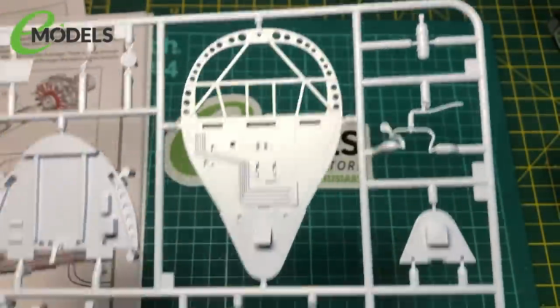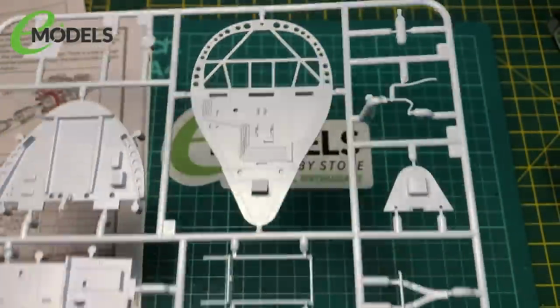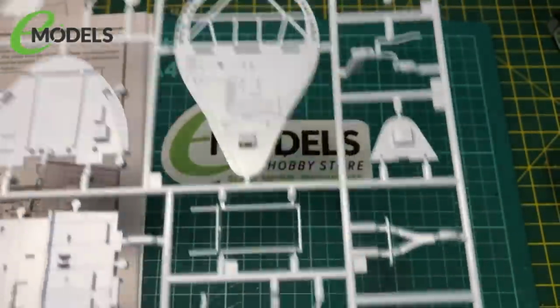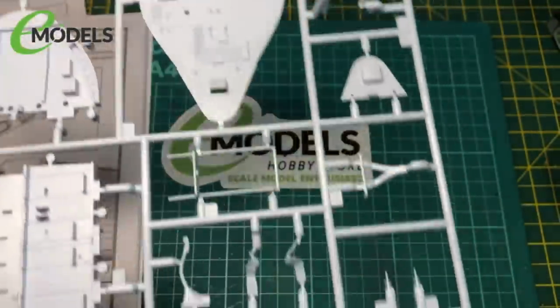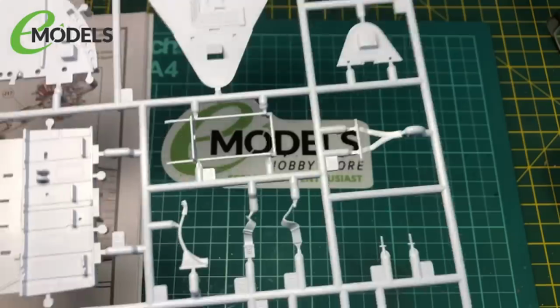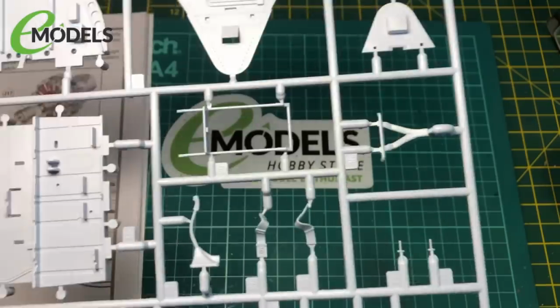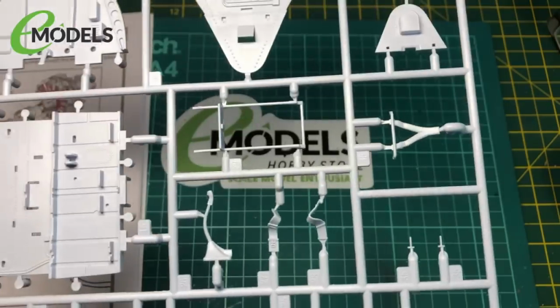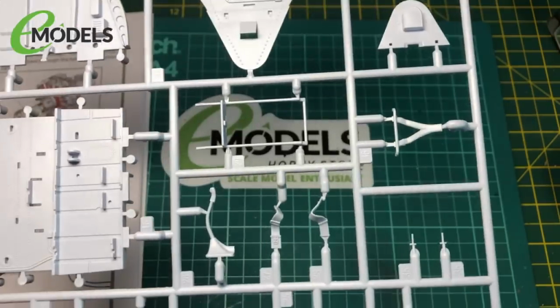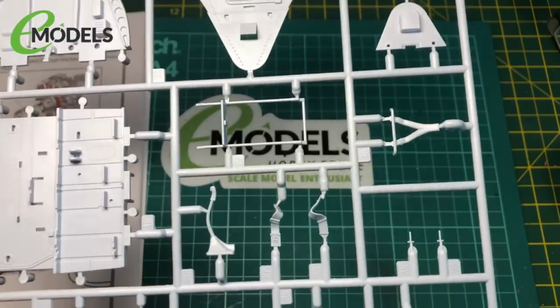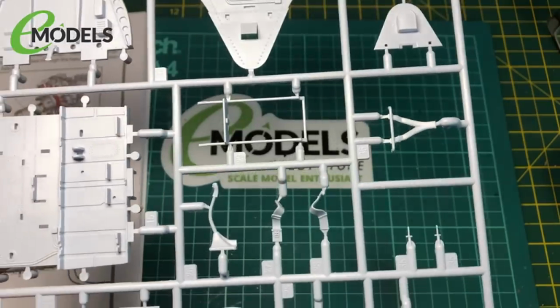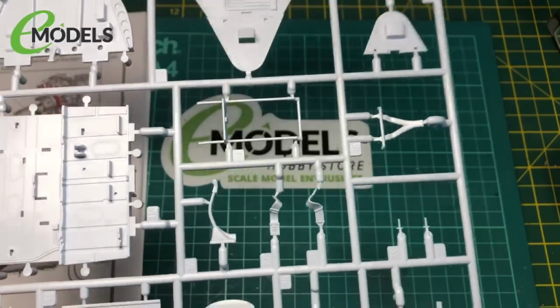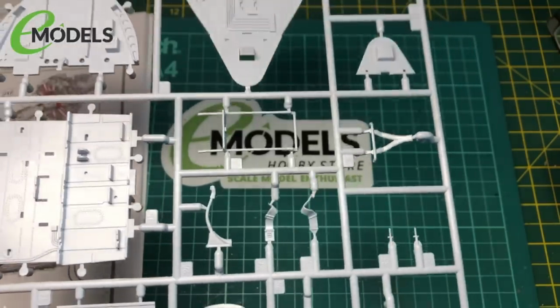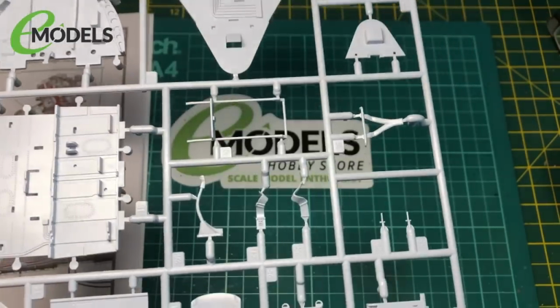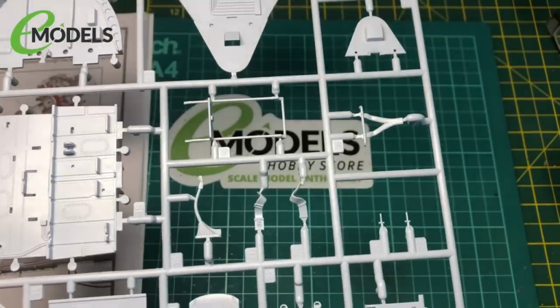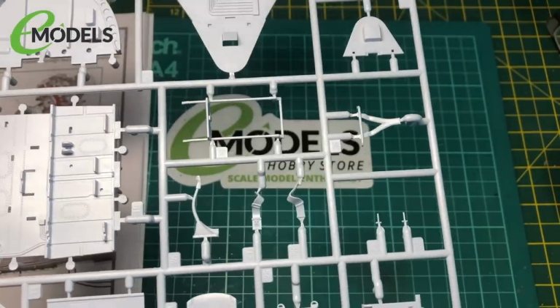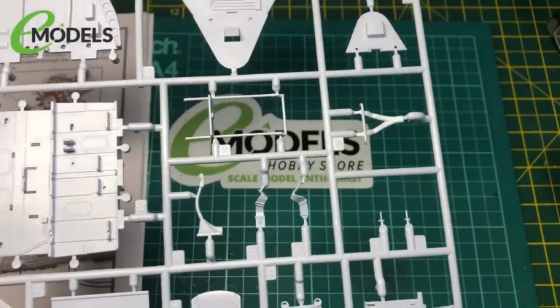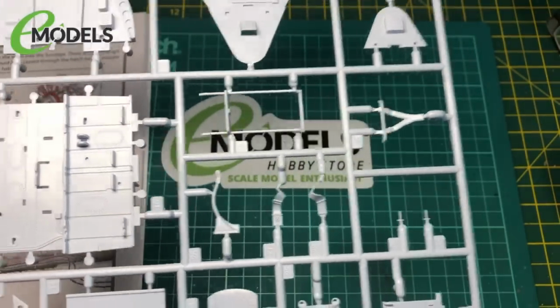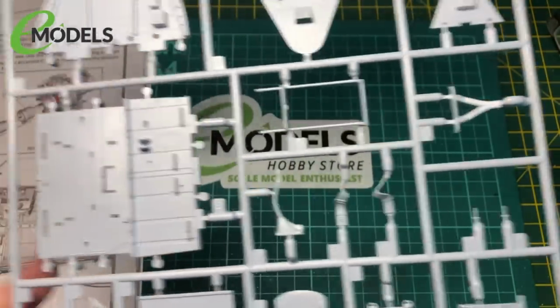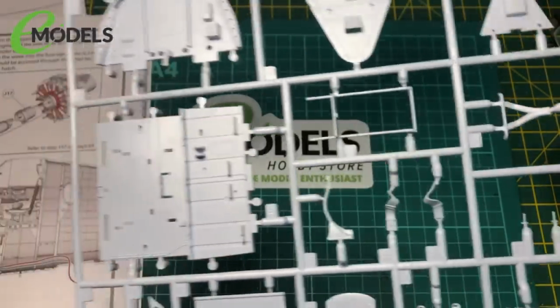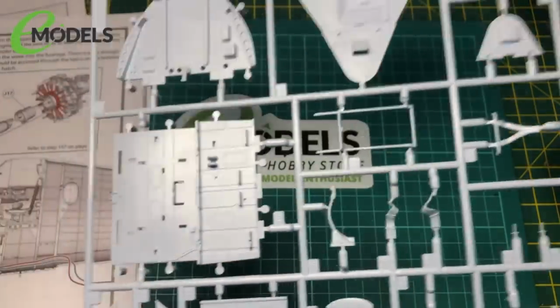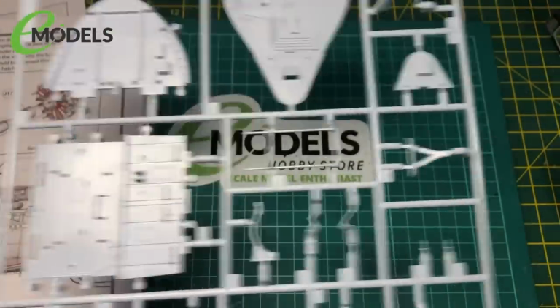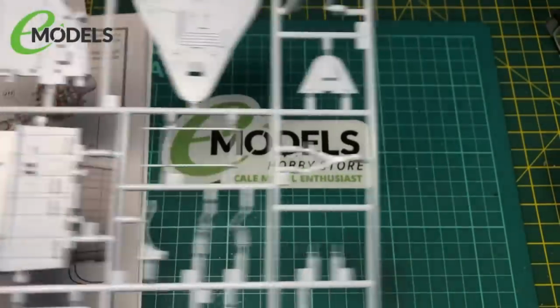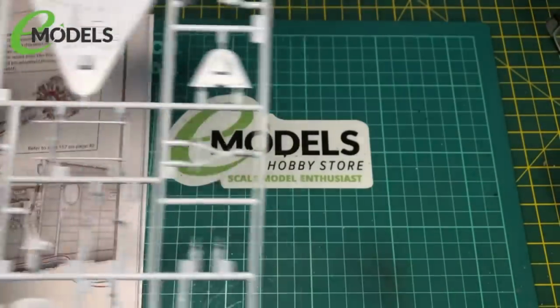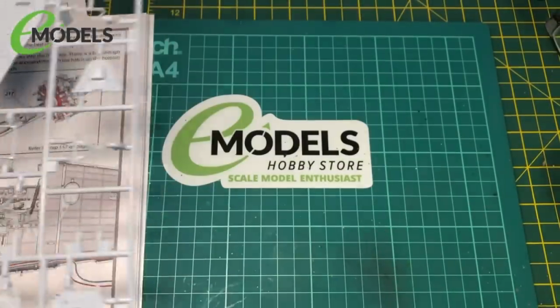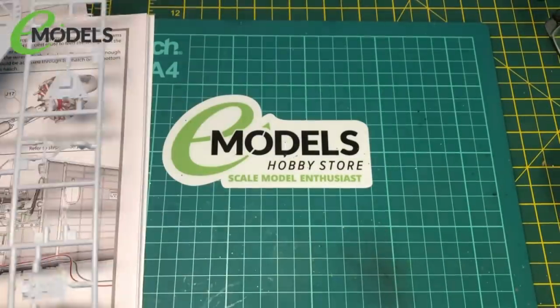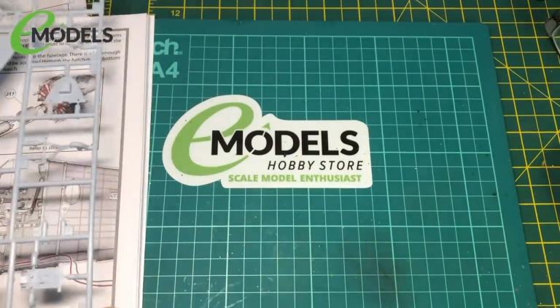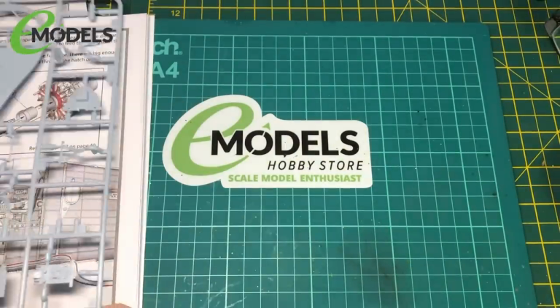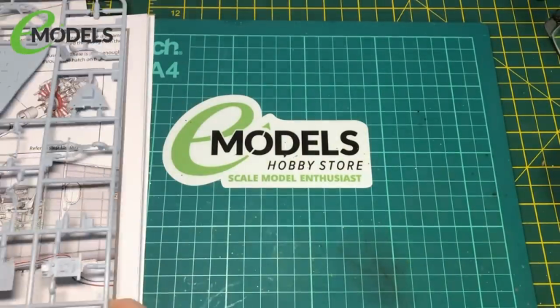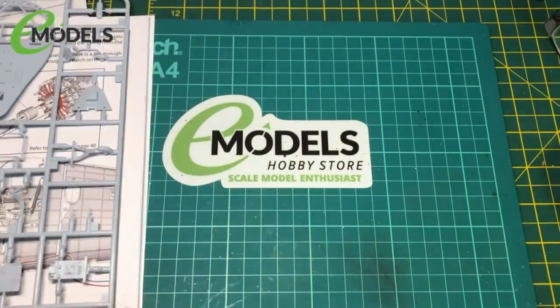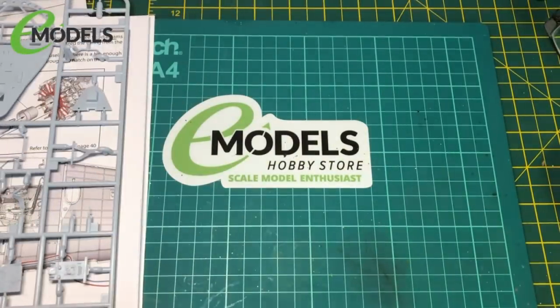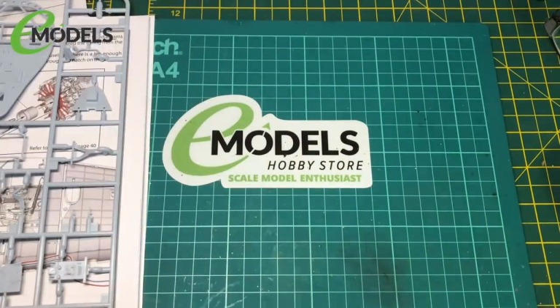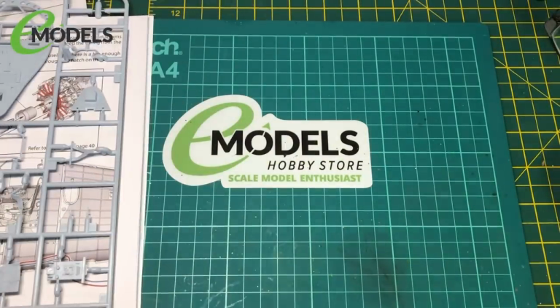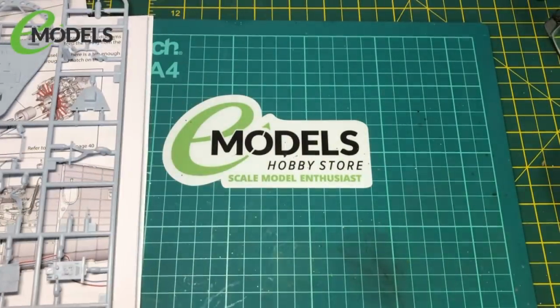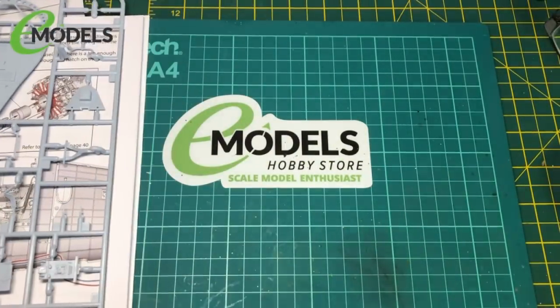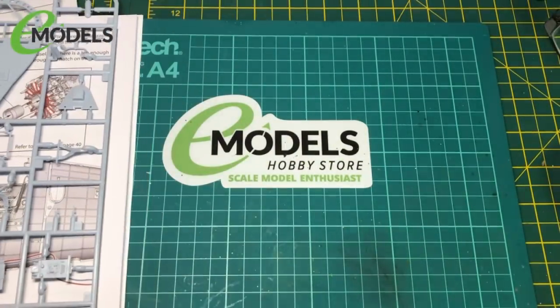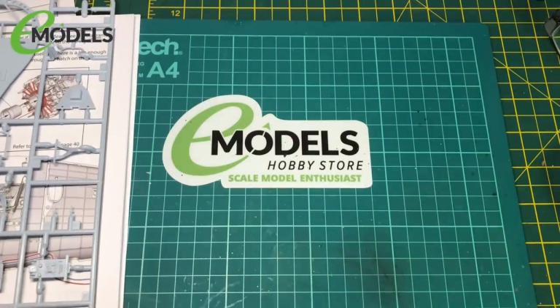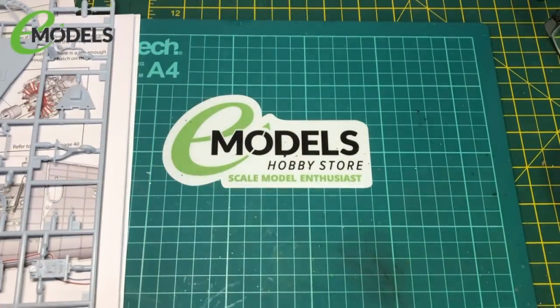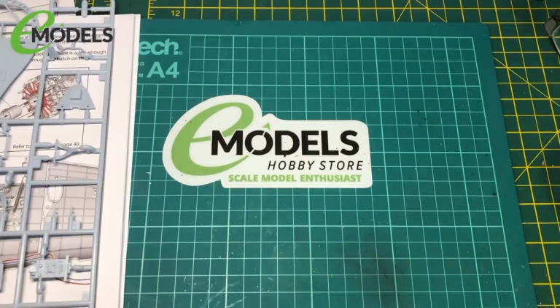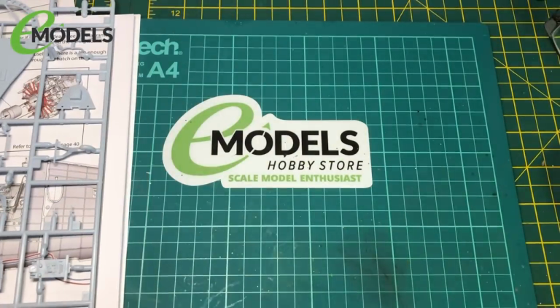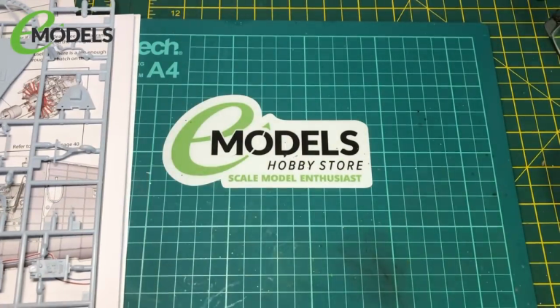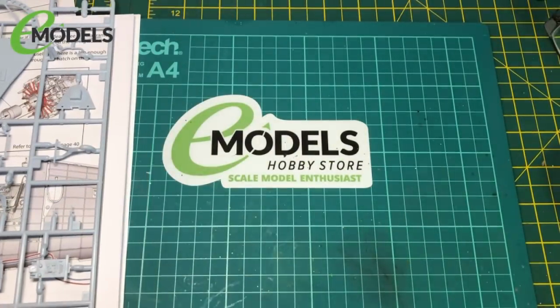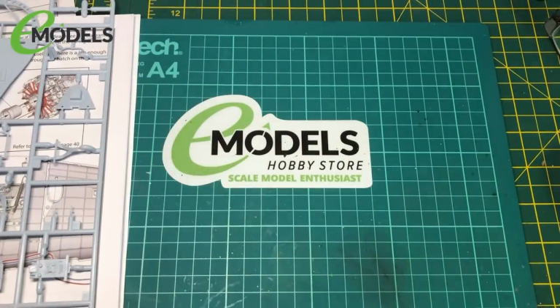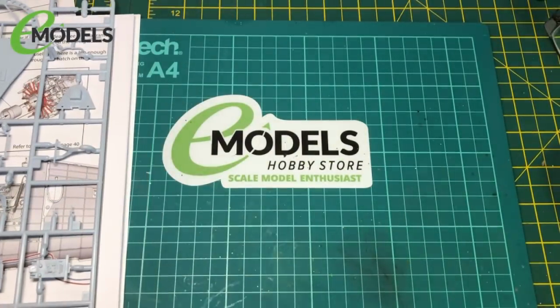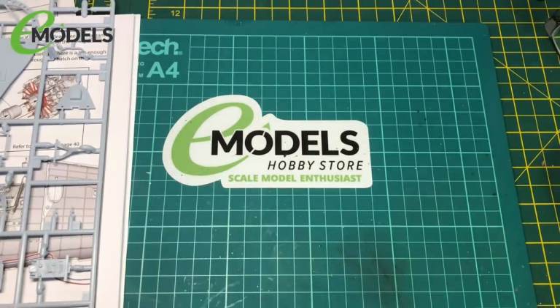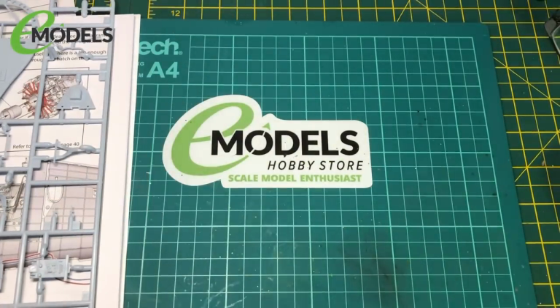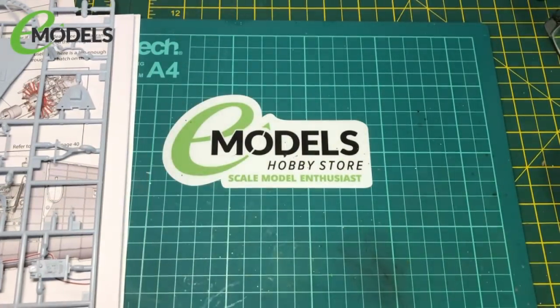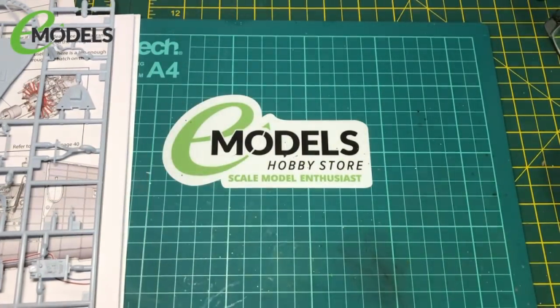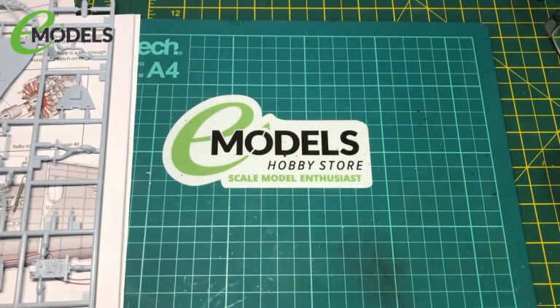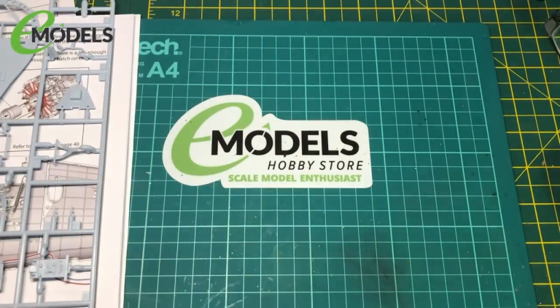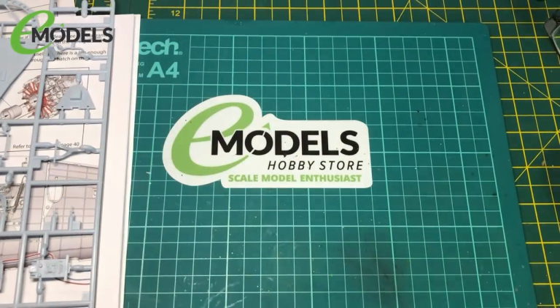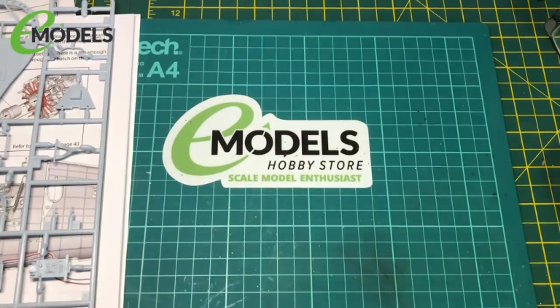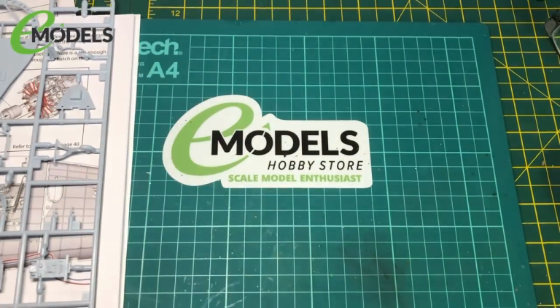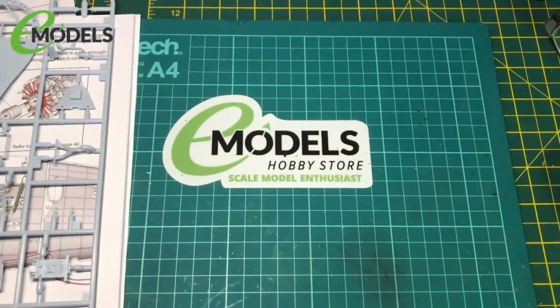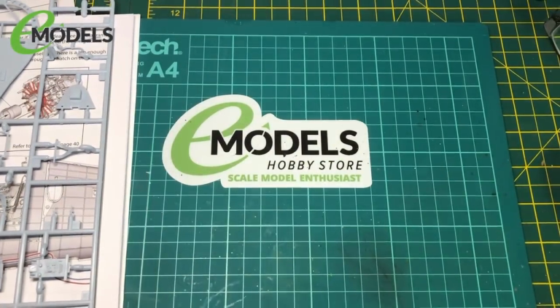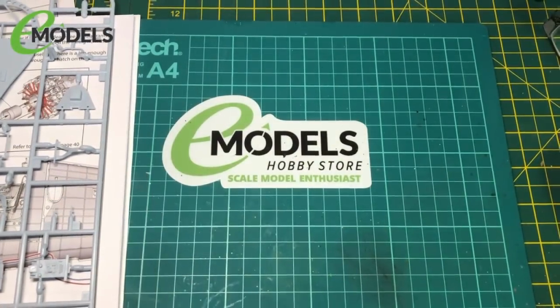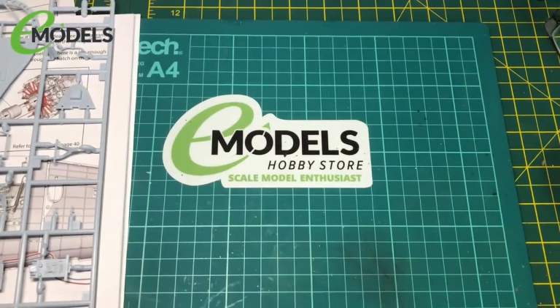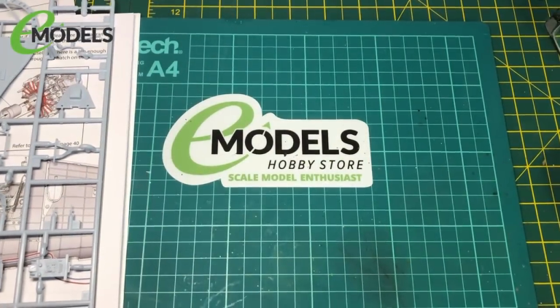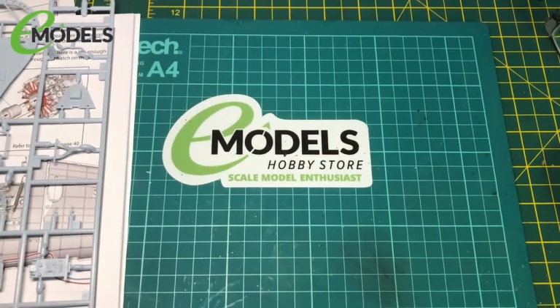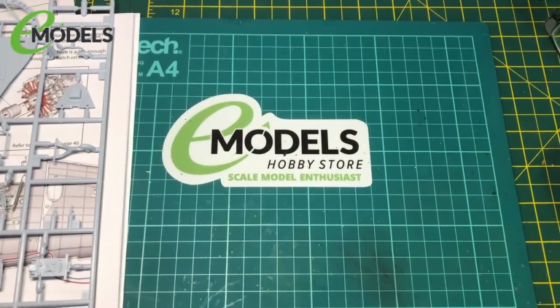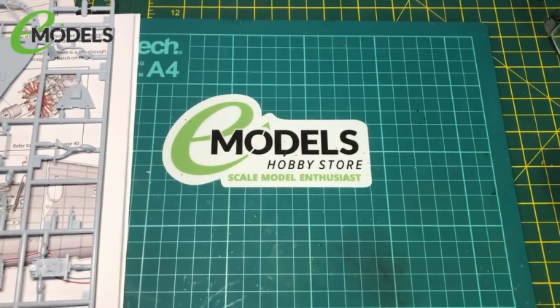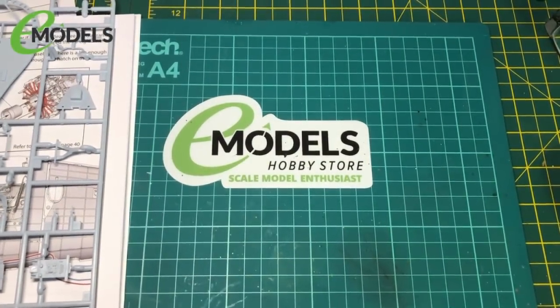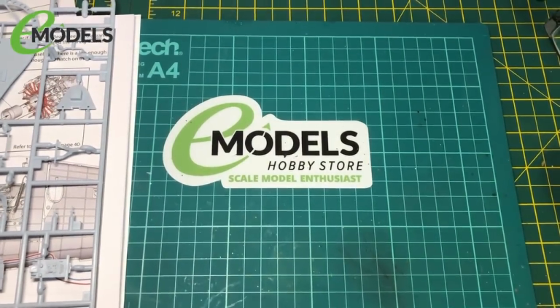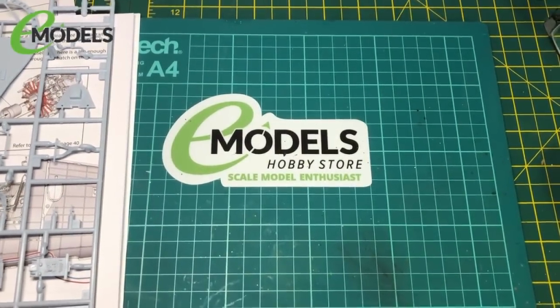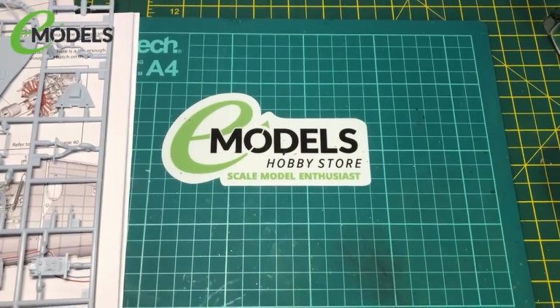So that's quite a lot of detail to start off with. We'll cut some pieces off, get them de-nubbed, and we'll see where we go.